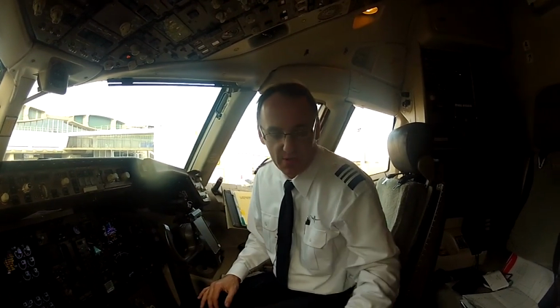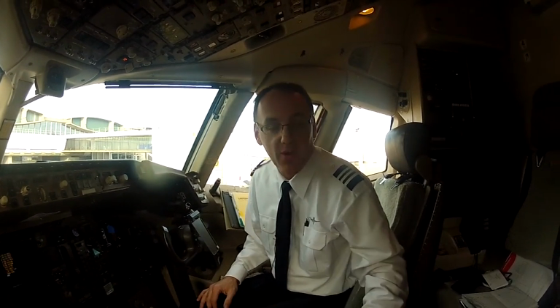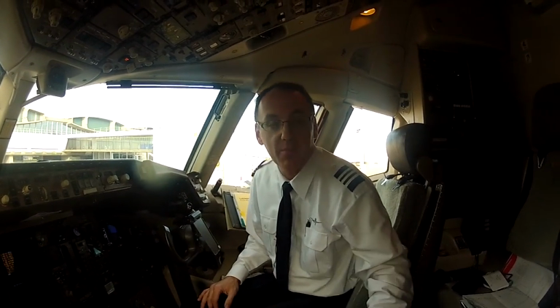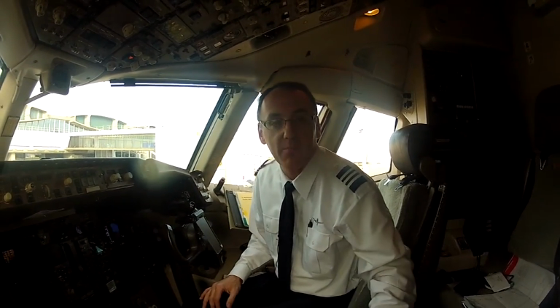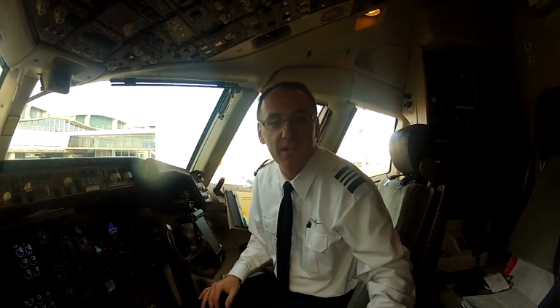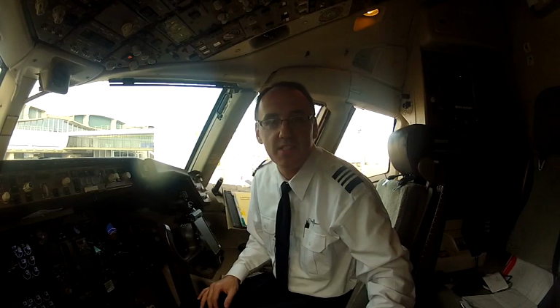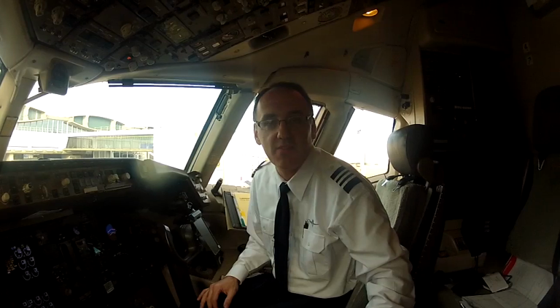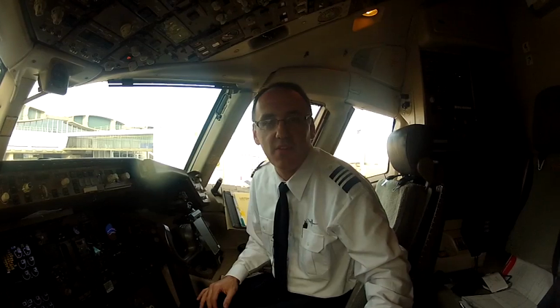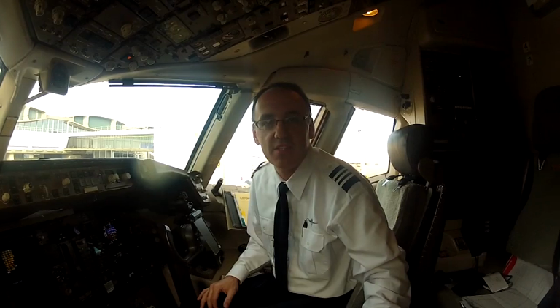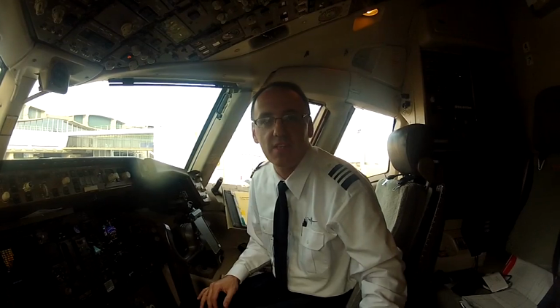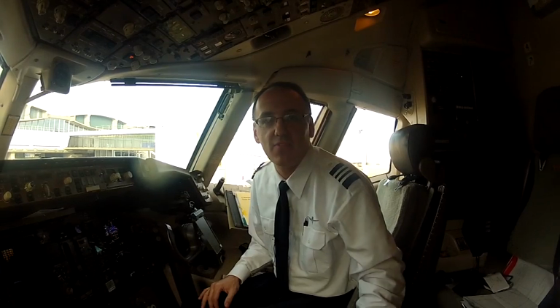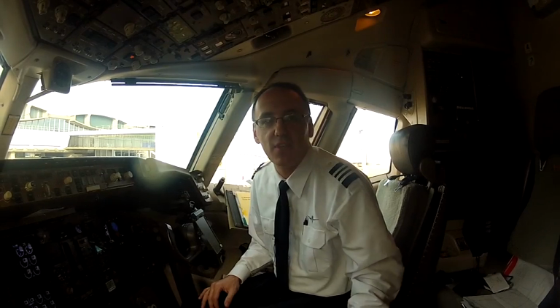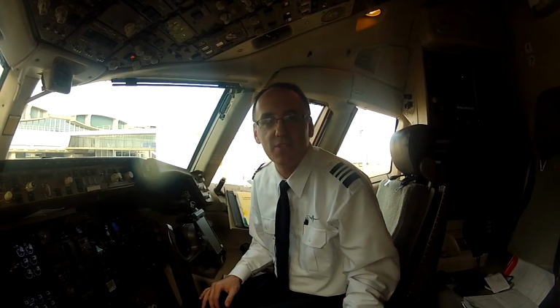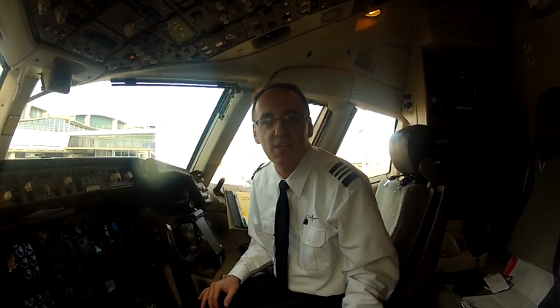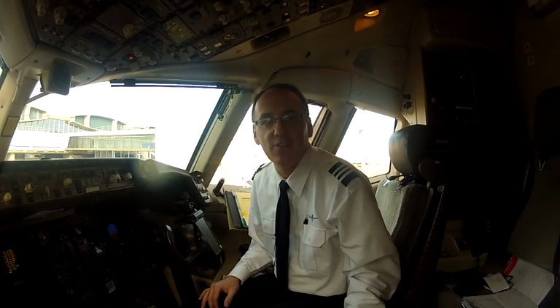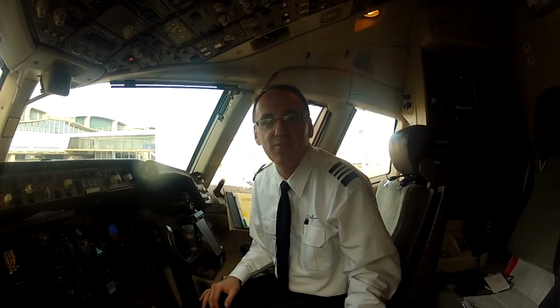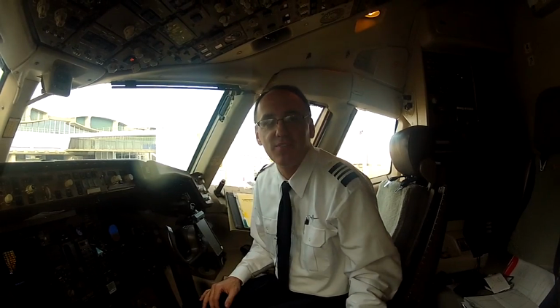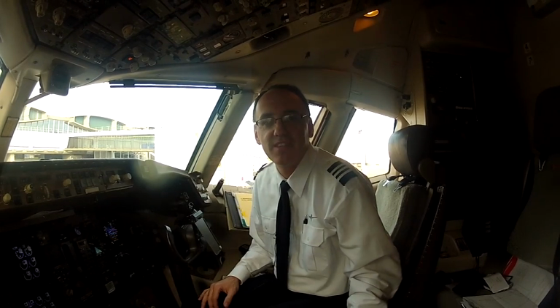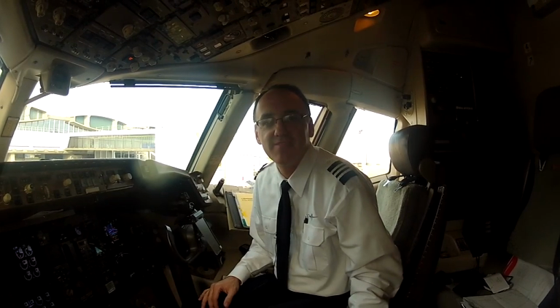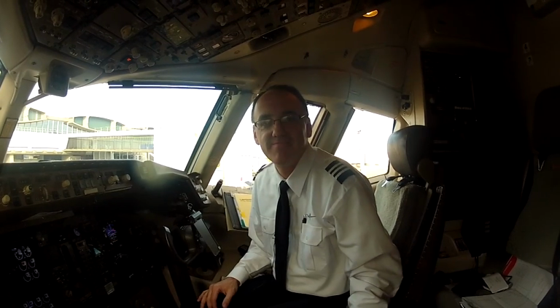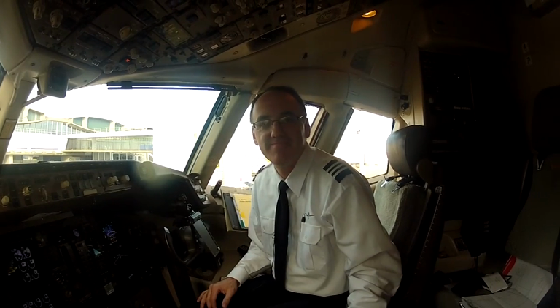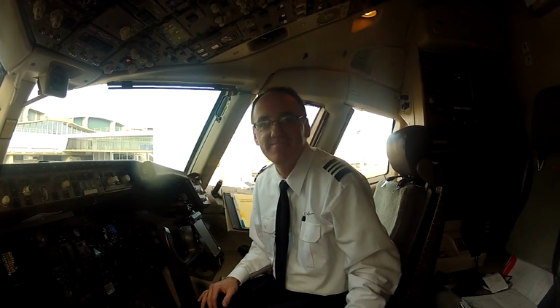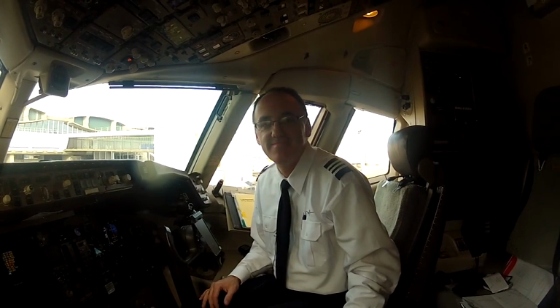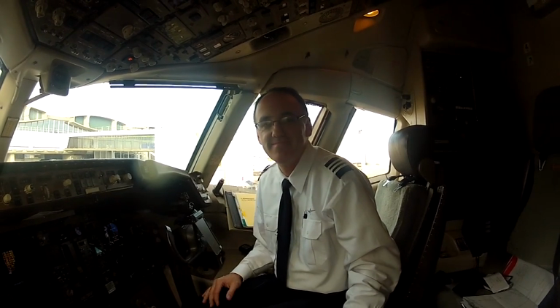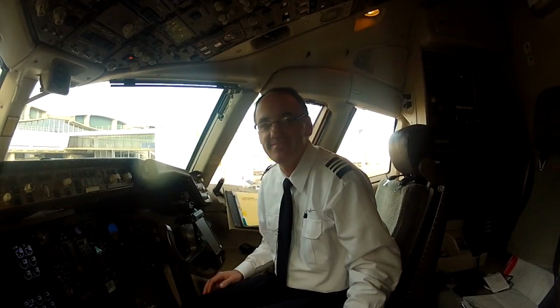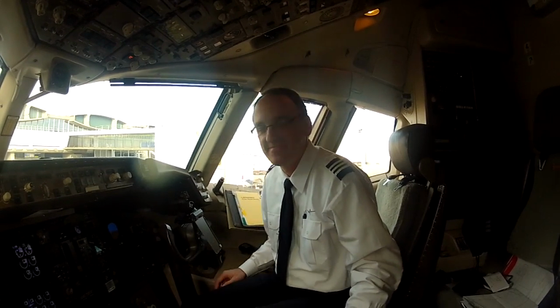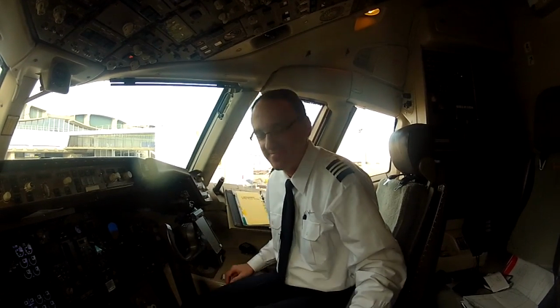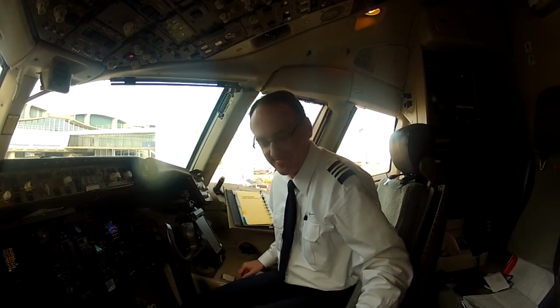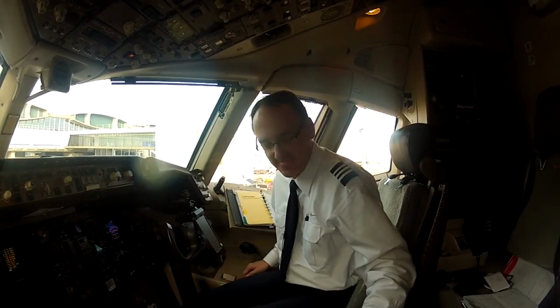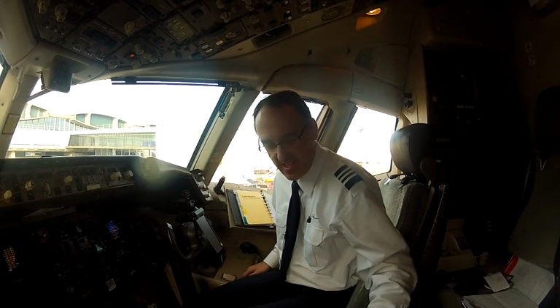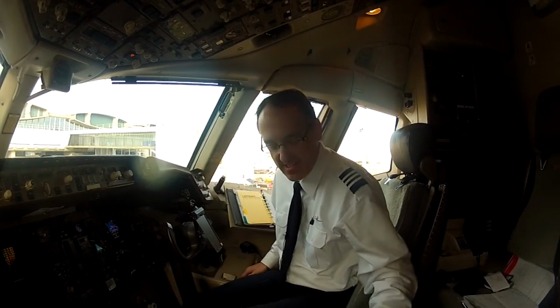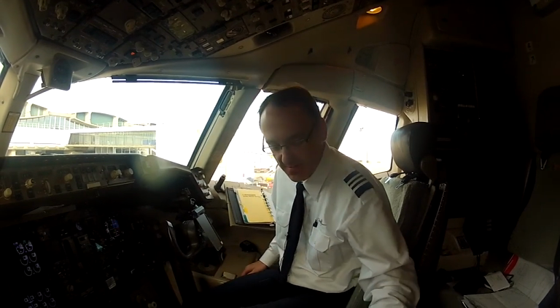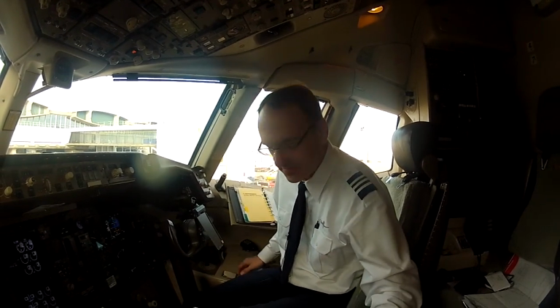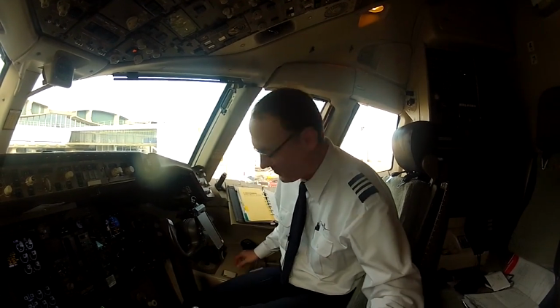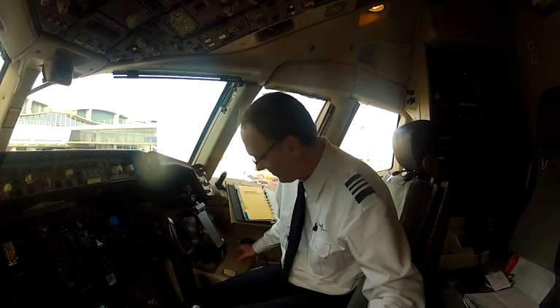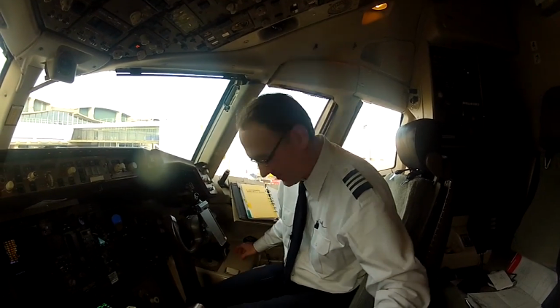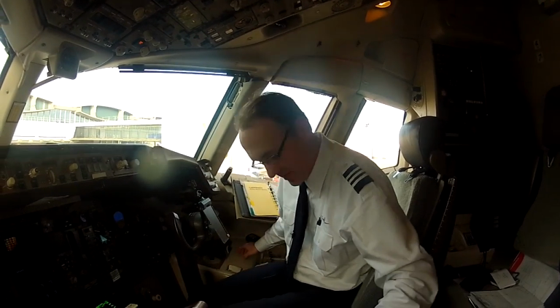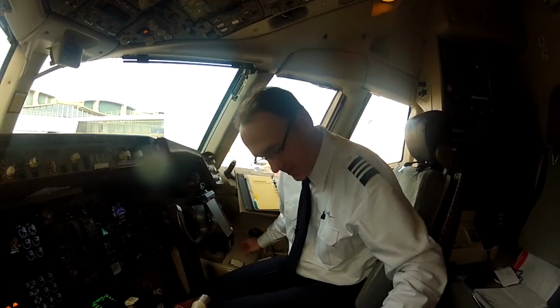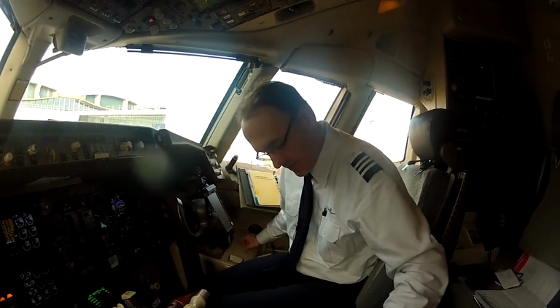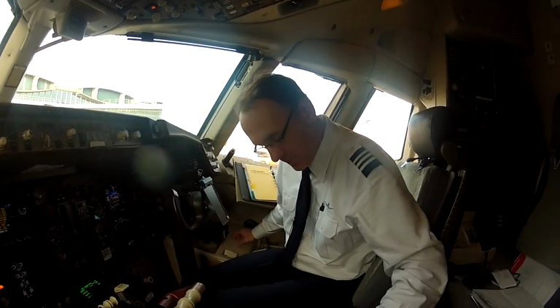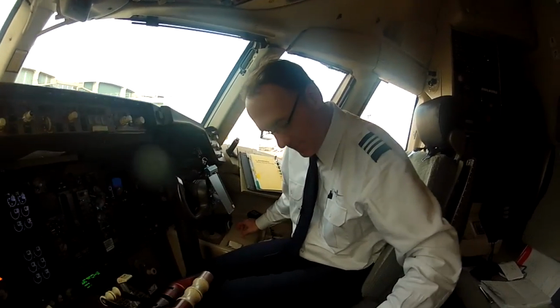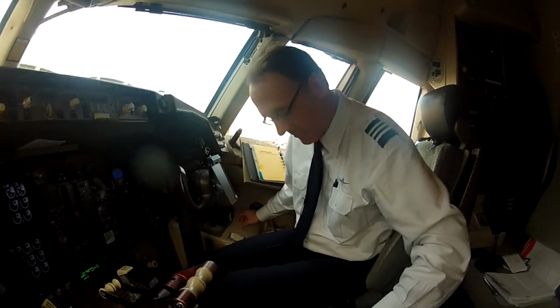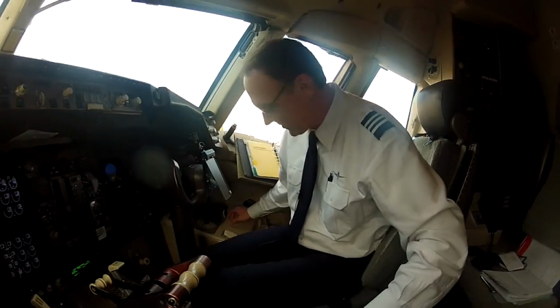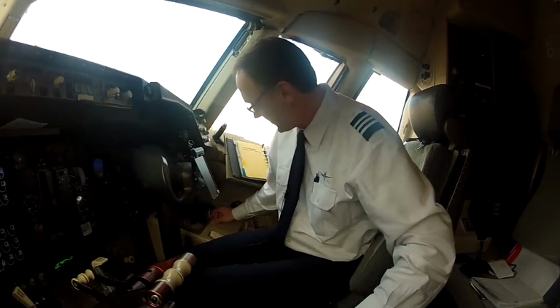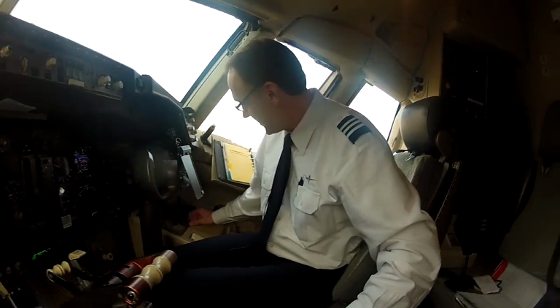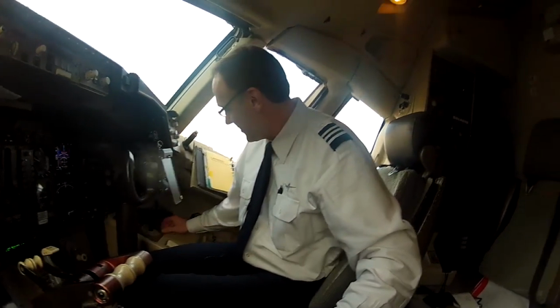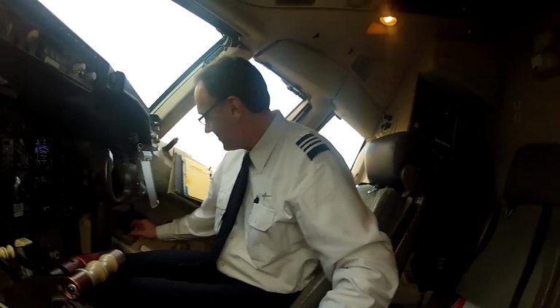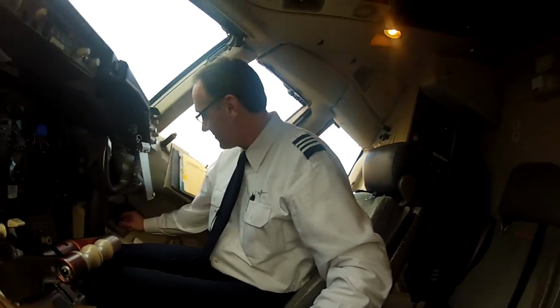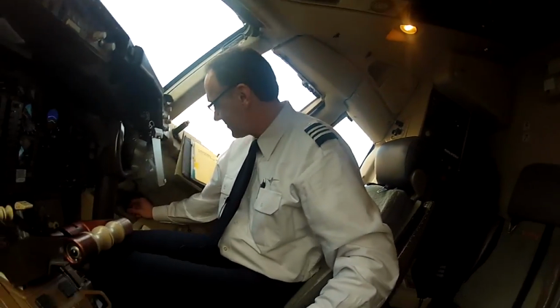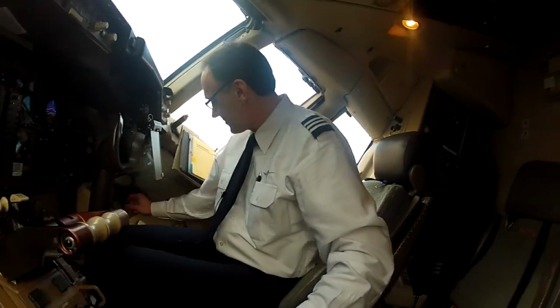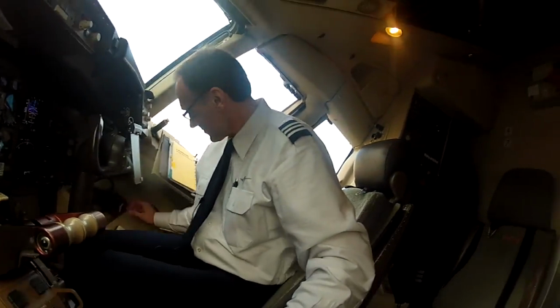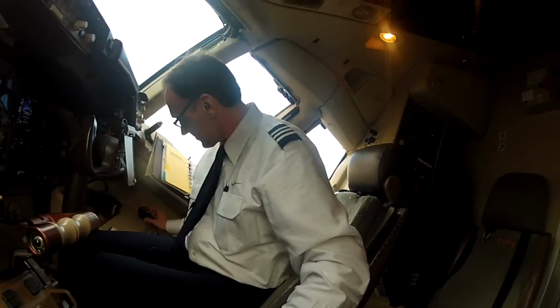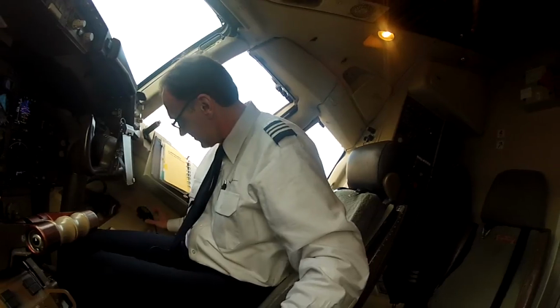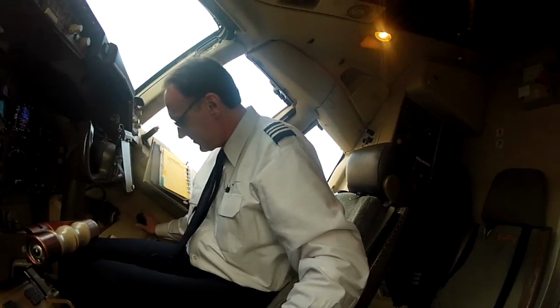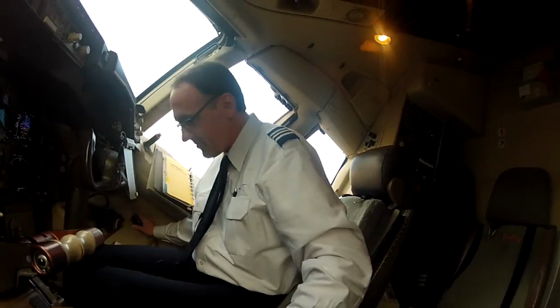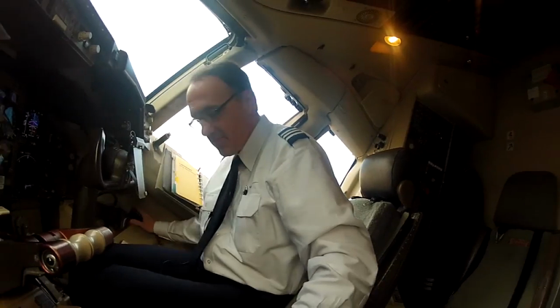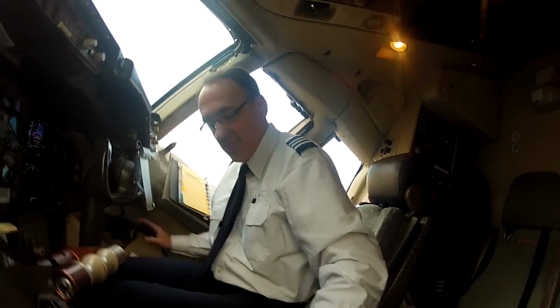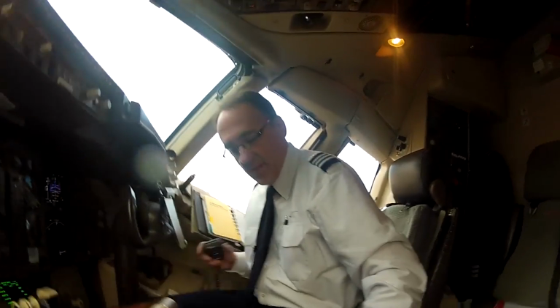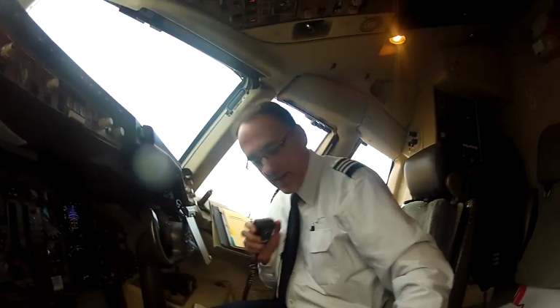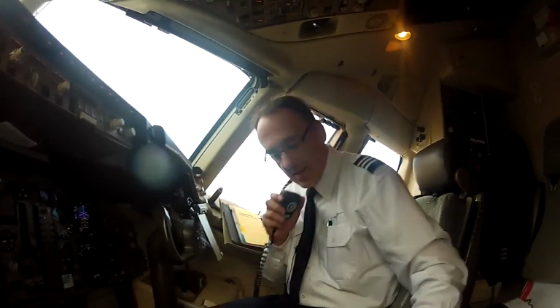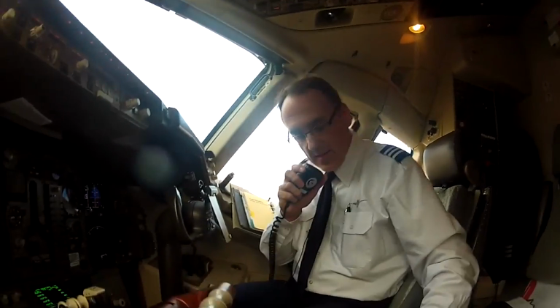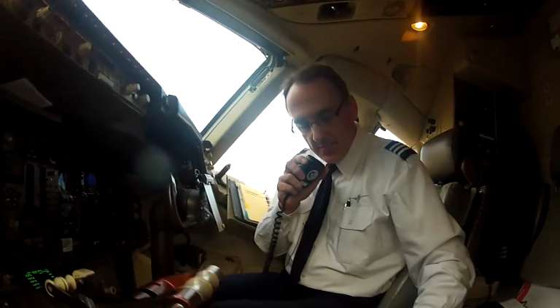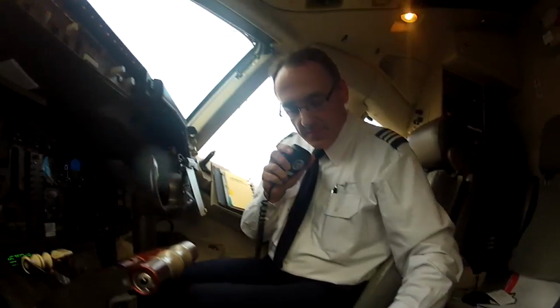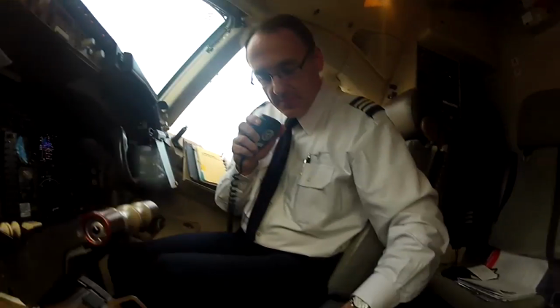Maybe you go out and buy a 757 for yourself. That's it. Could be a problem.